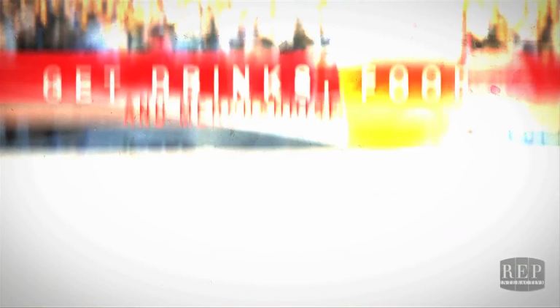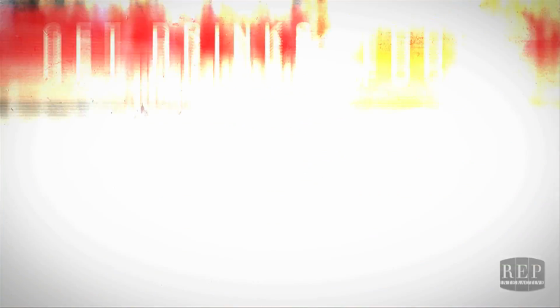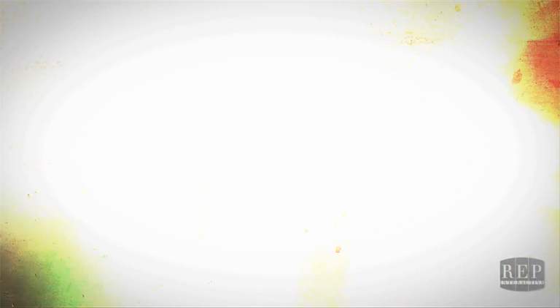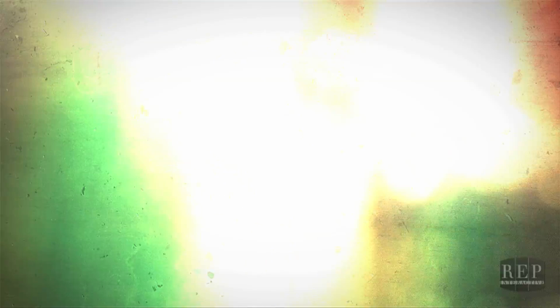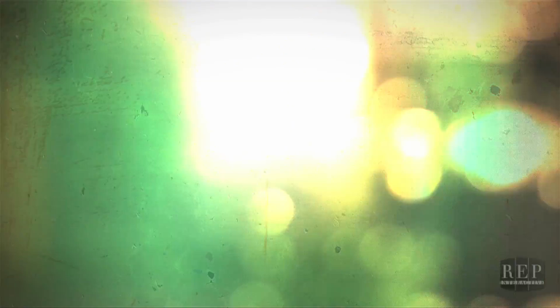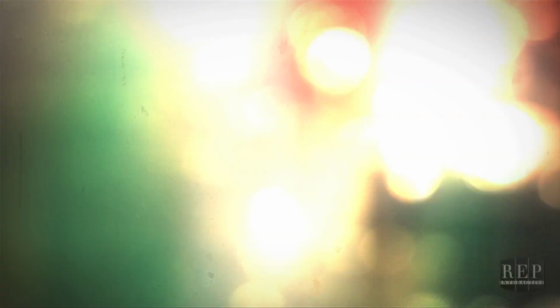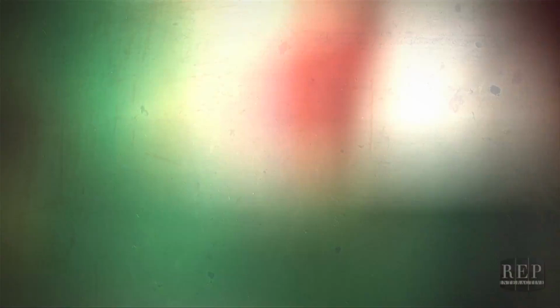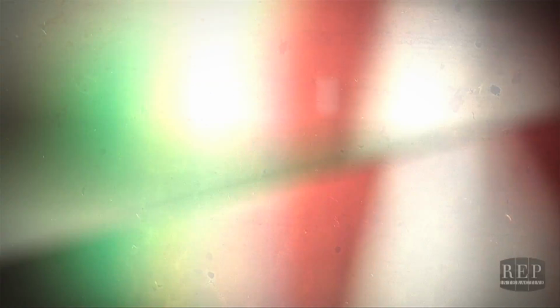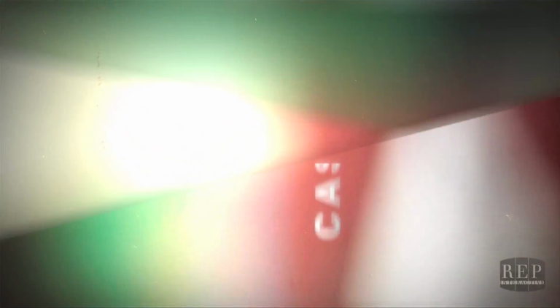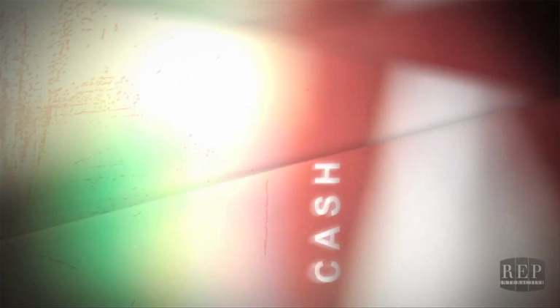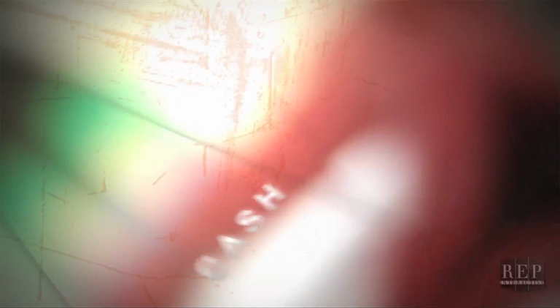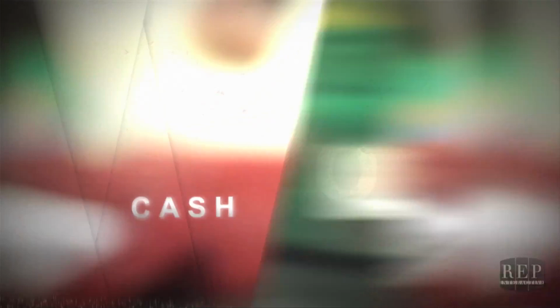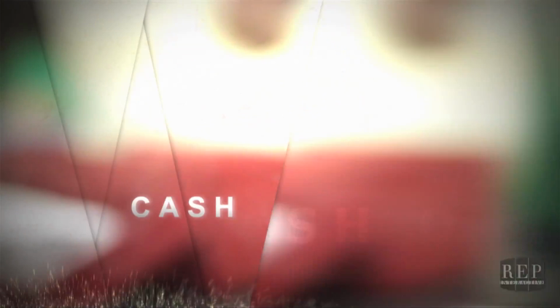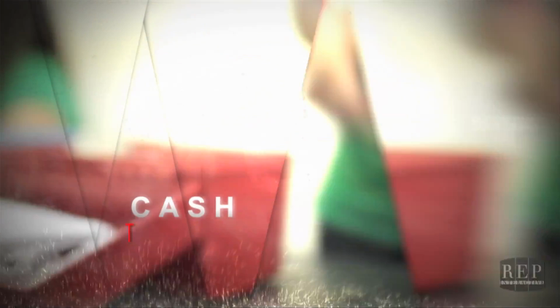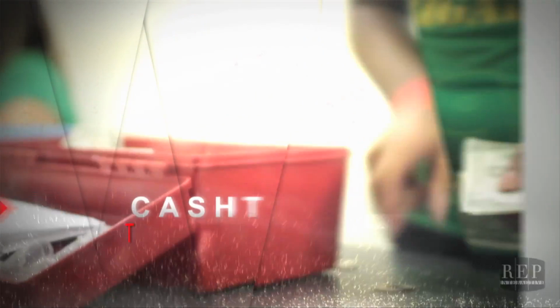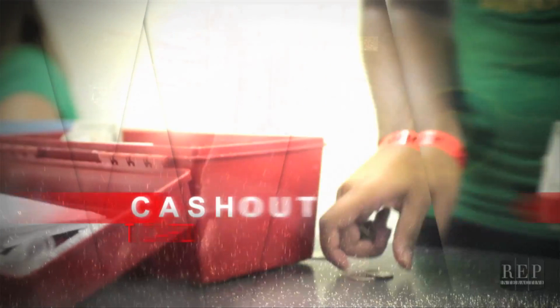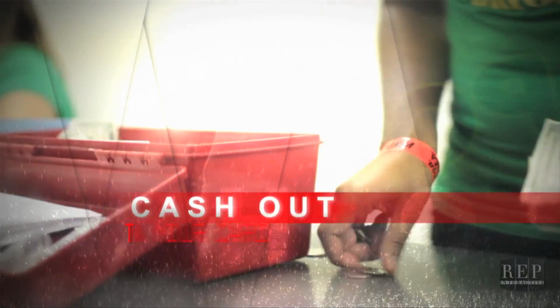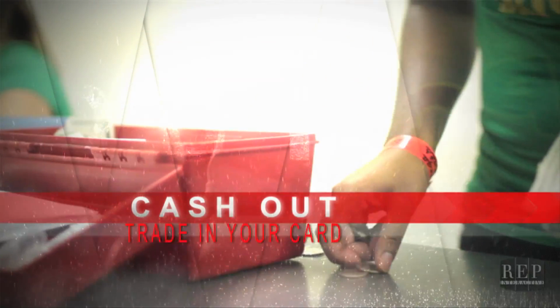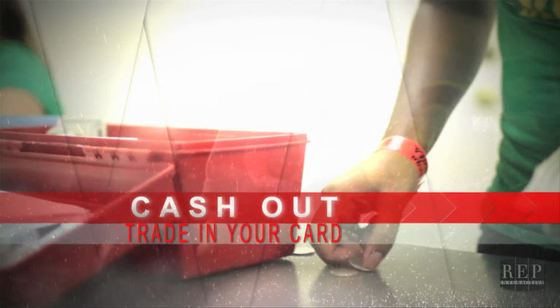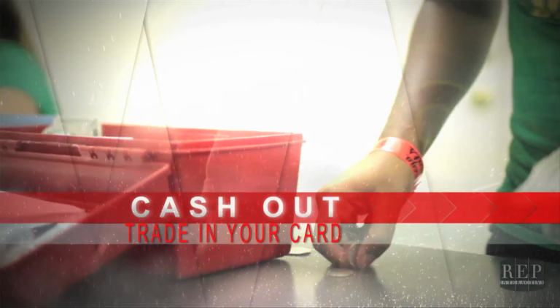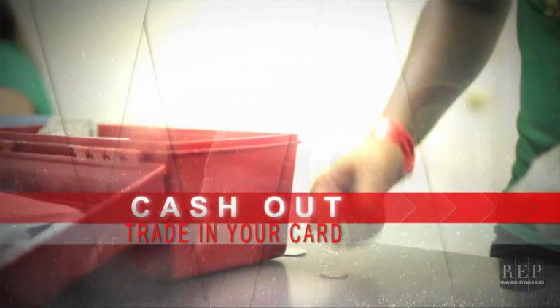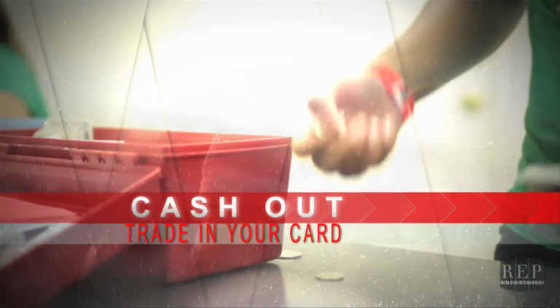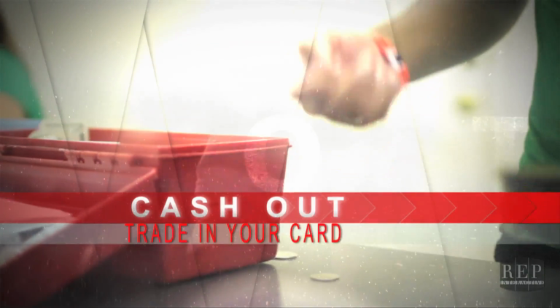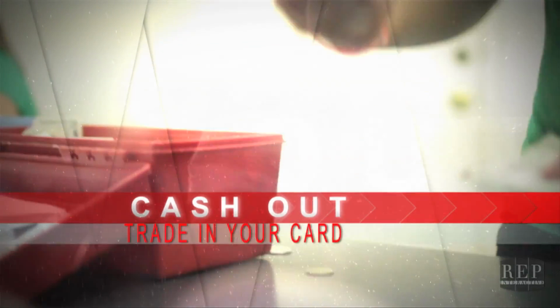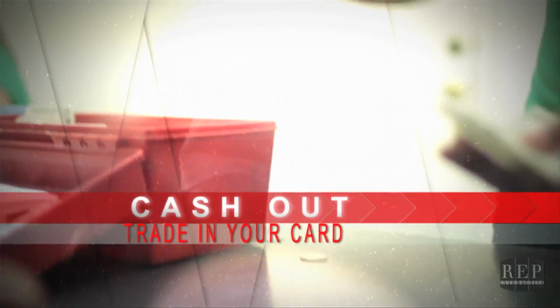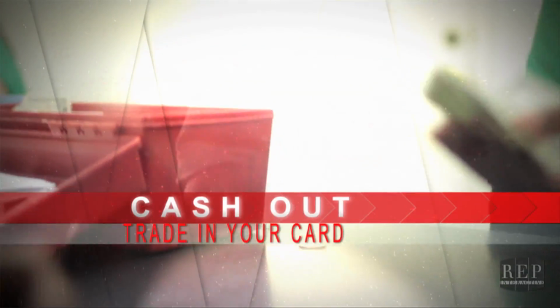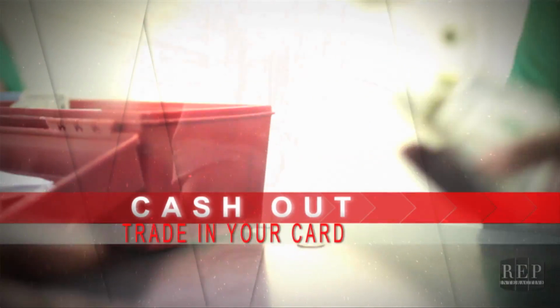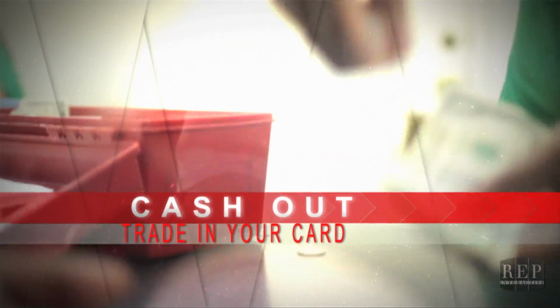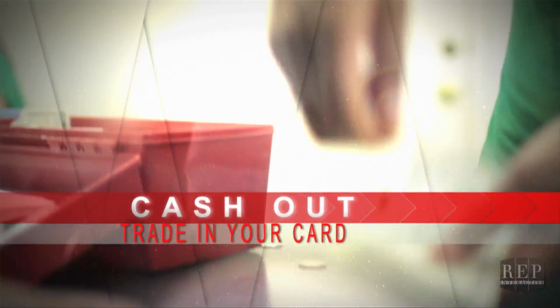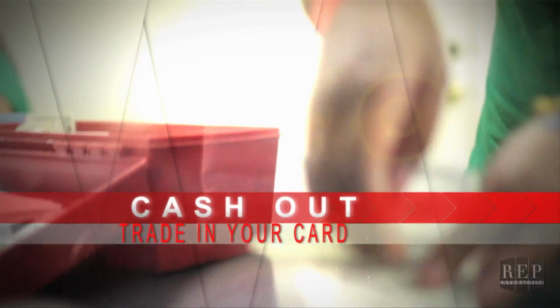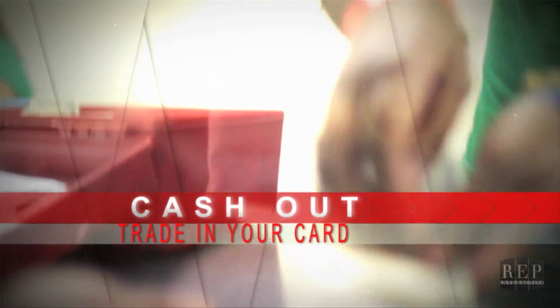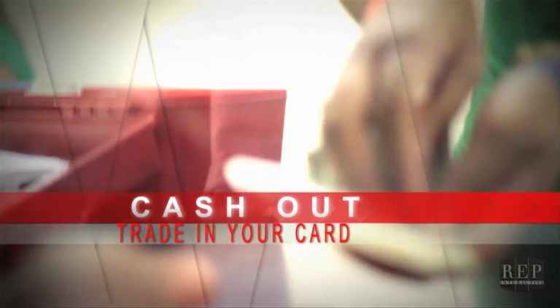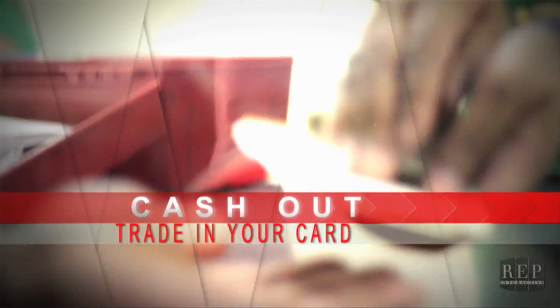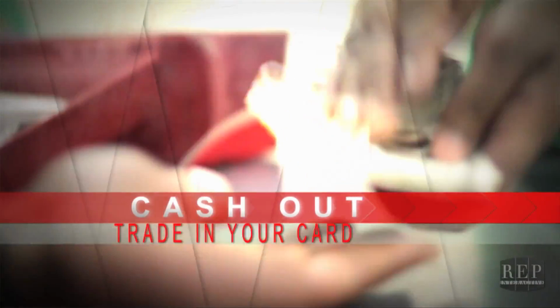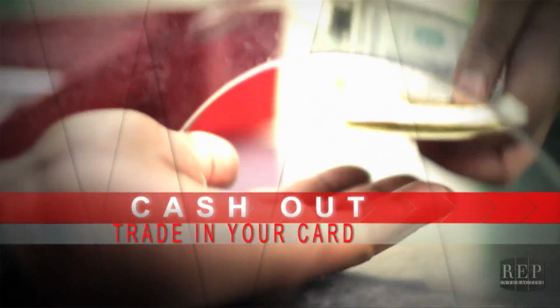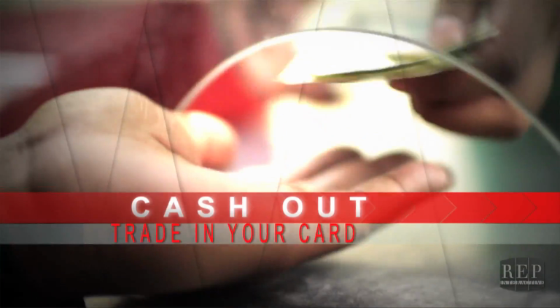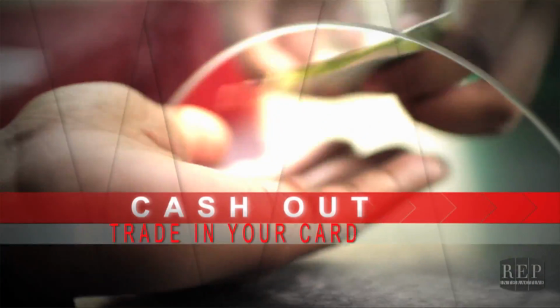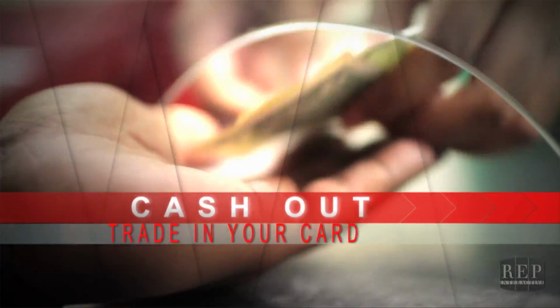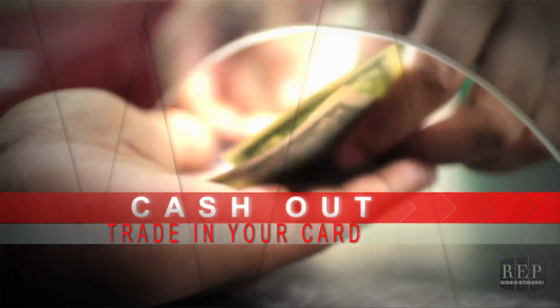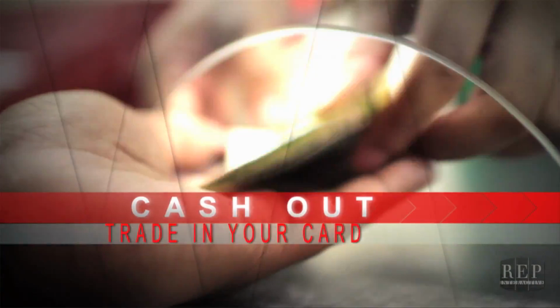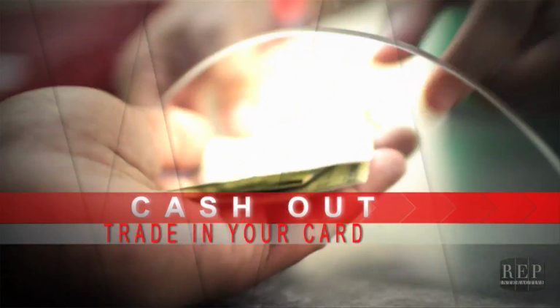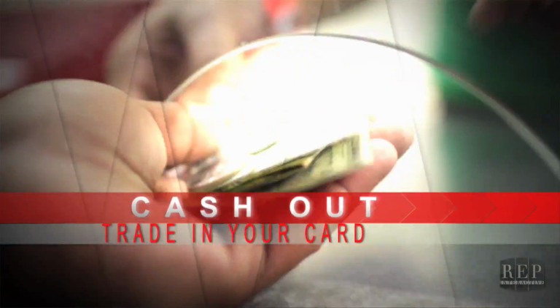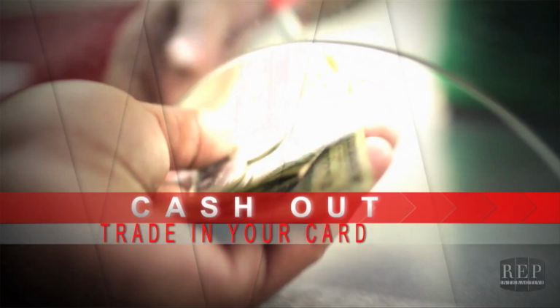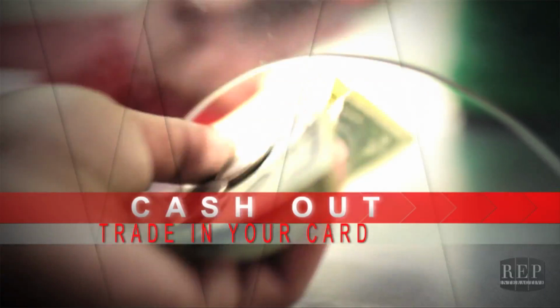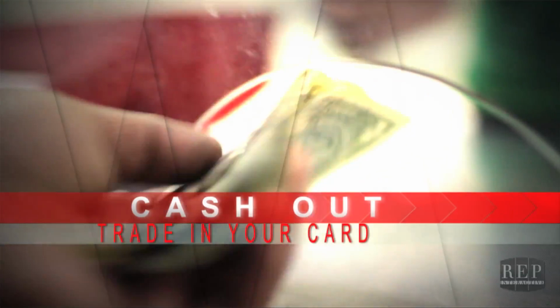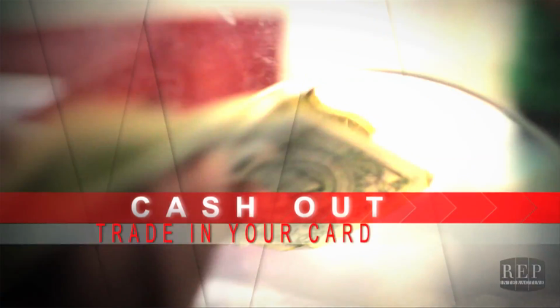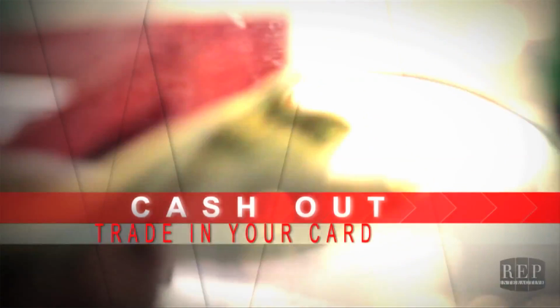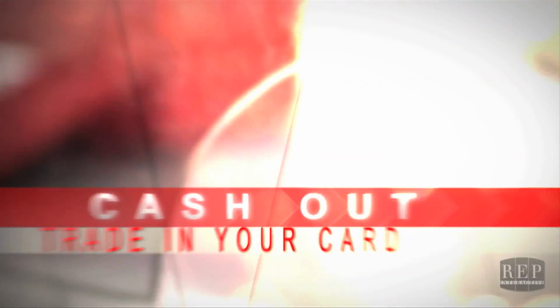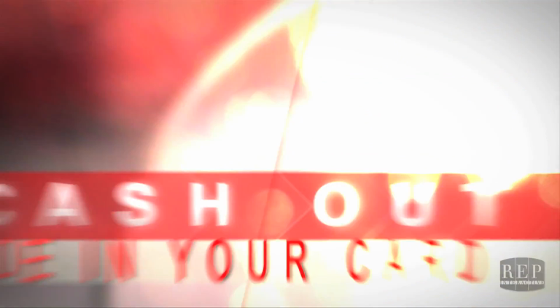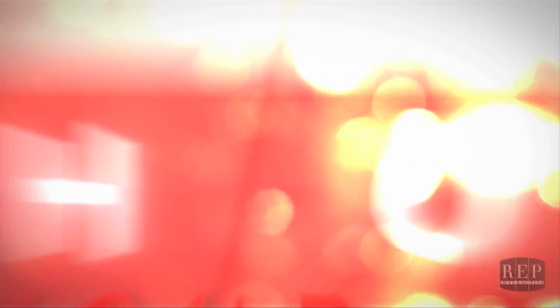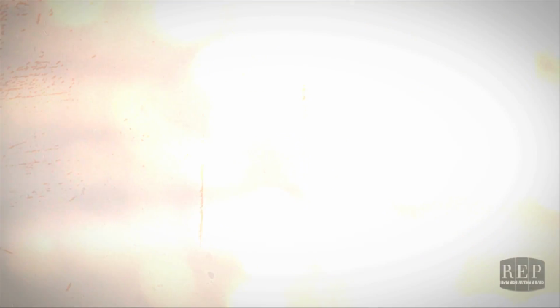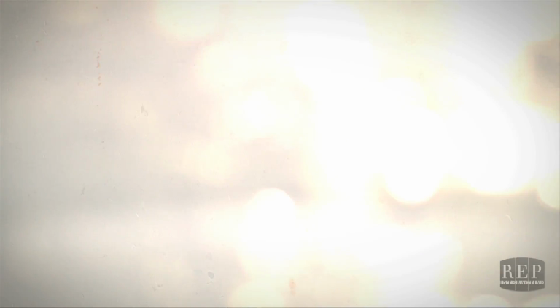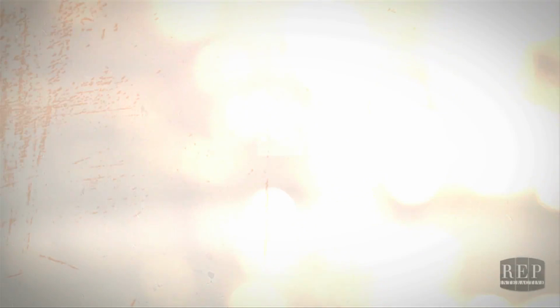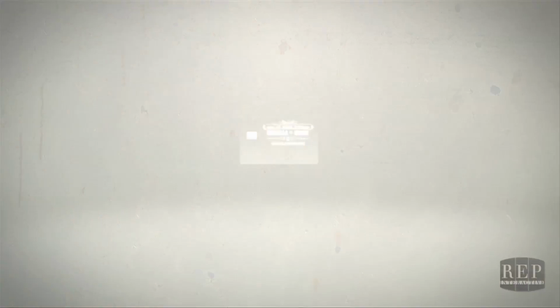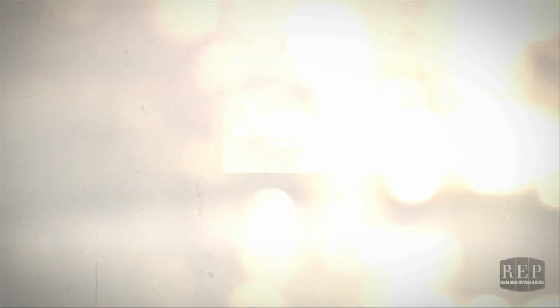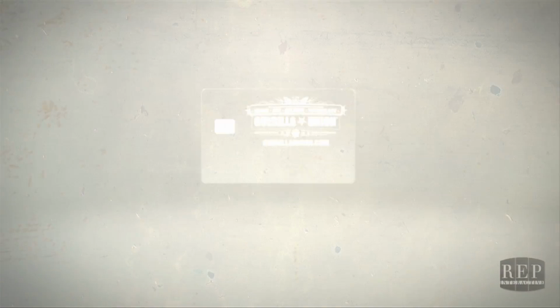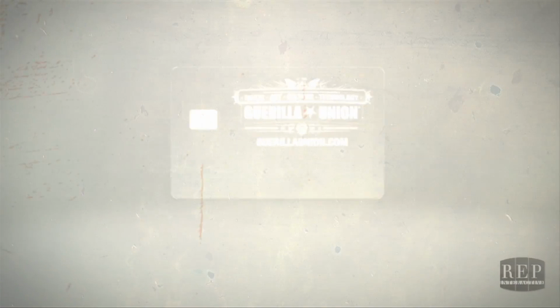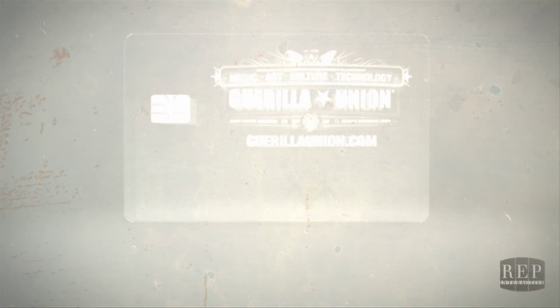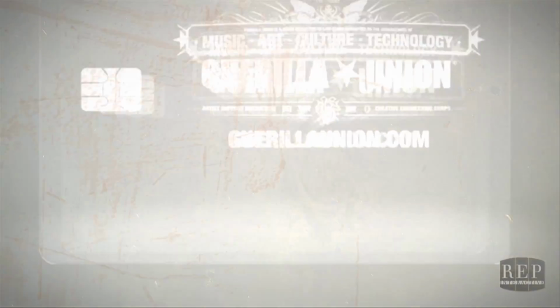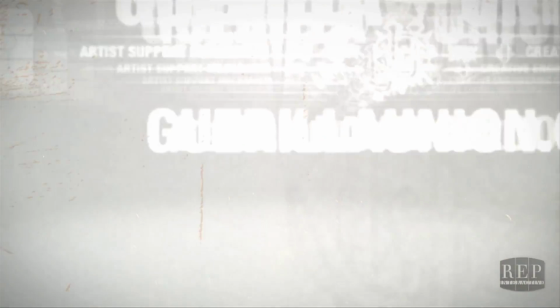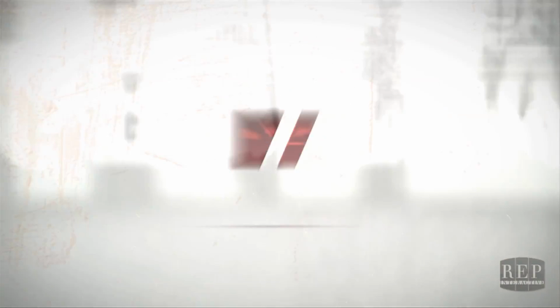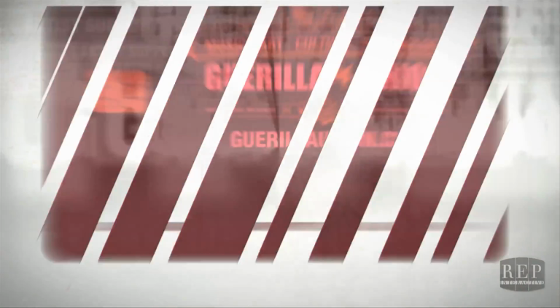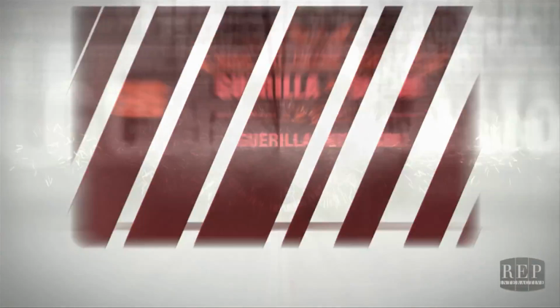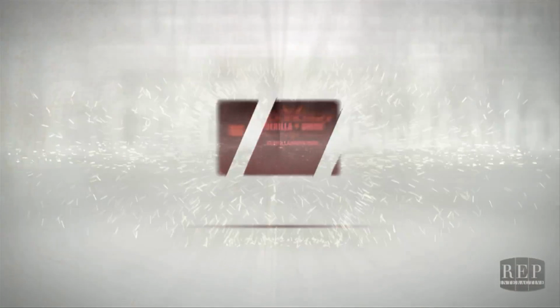At the end of the night, cash out the remaining balance on your card for change. It's that easy.